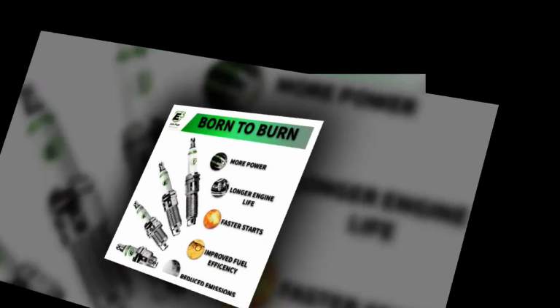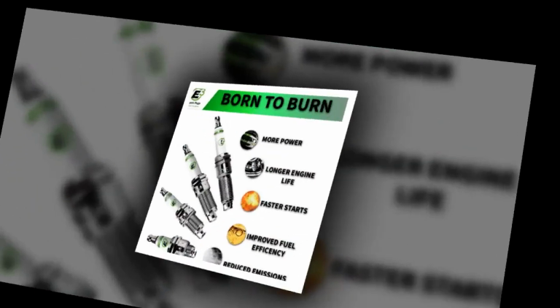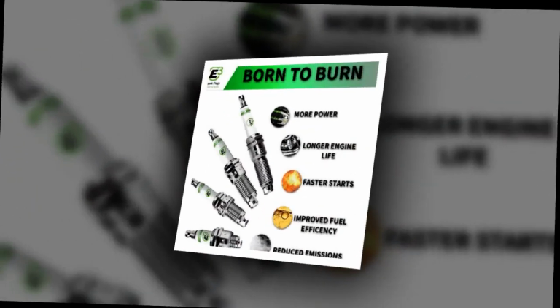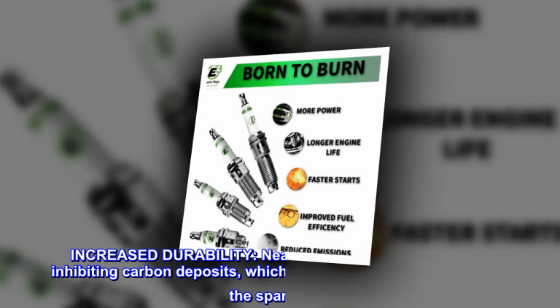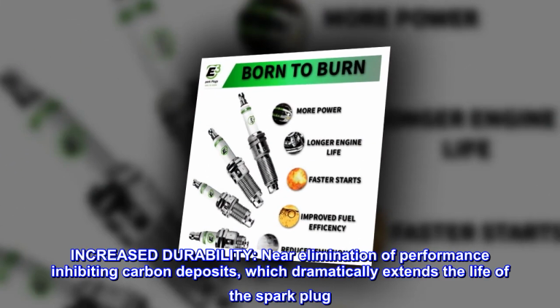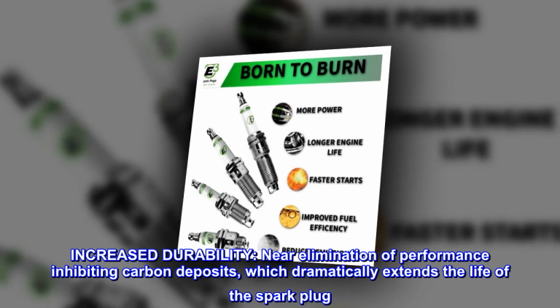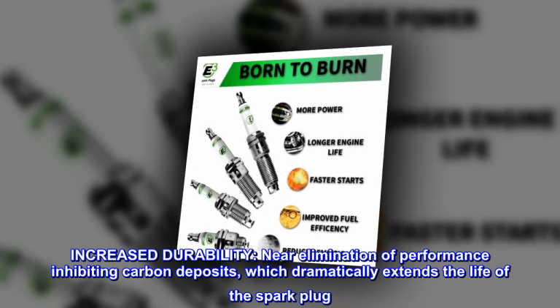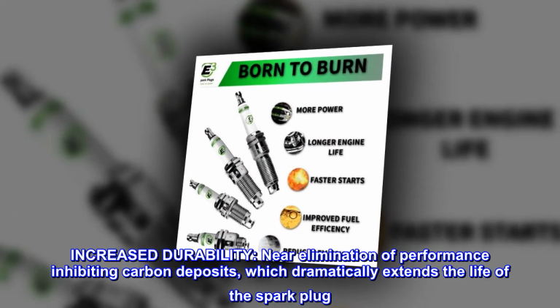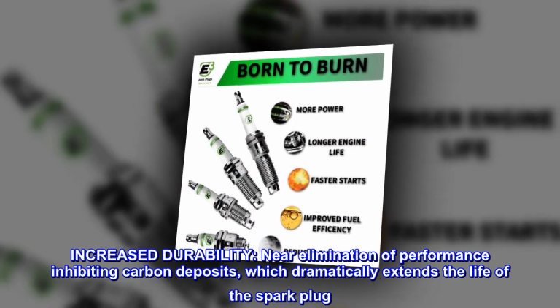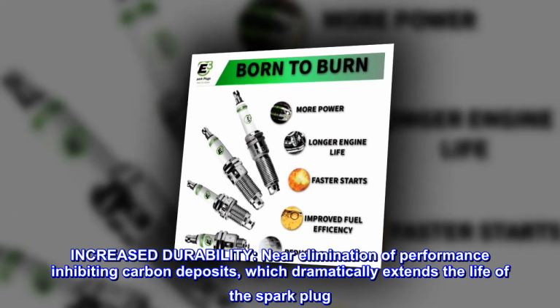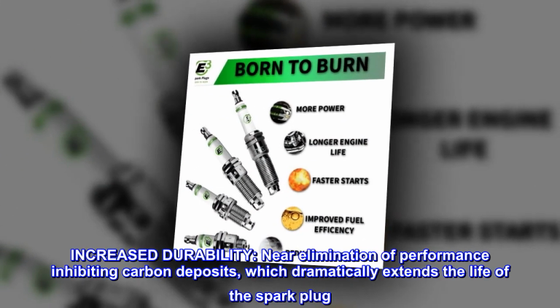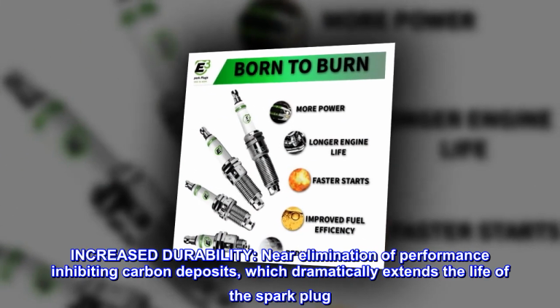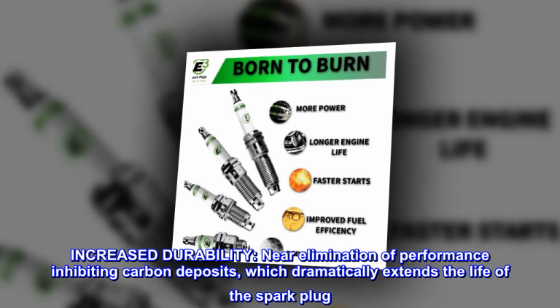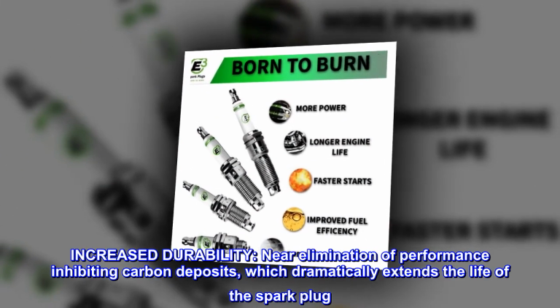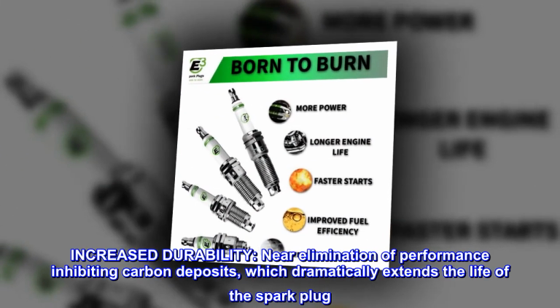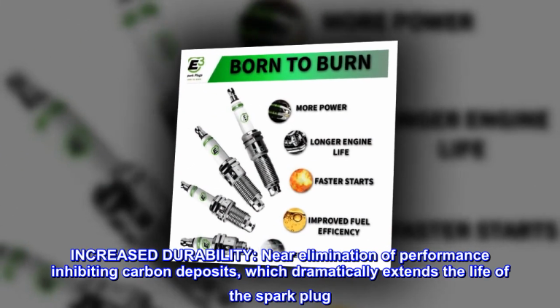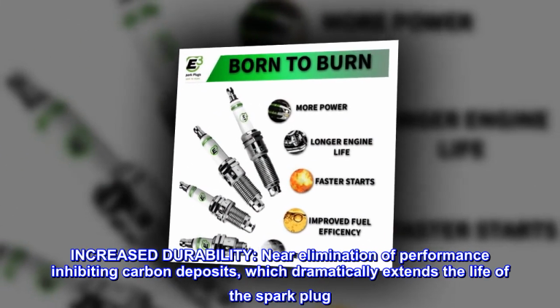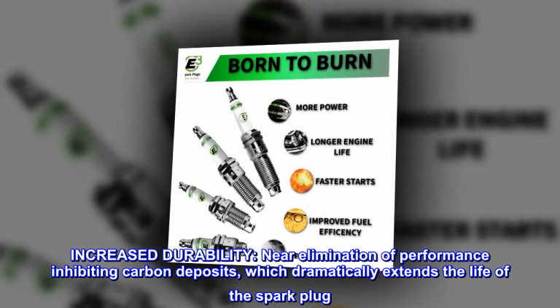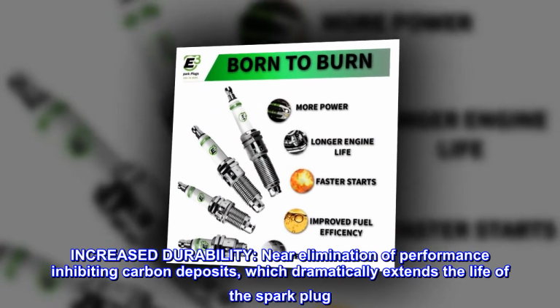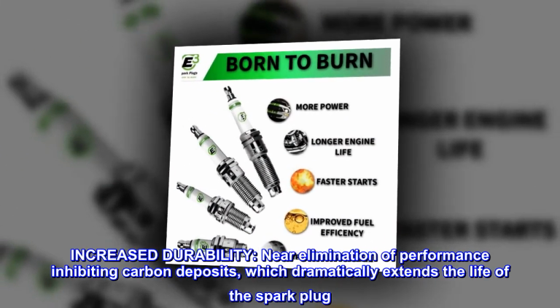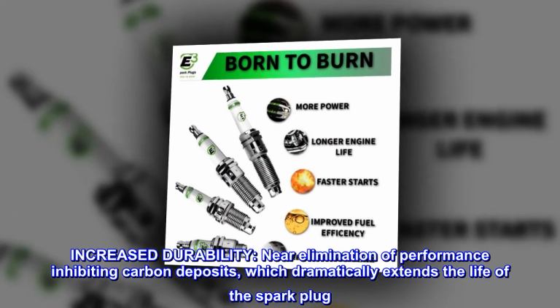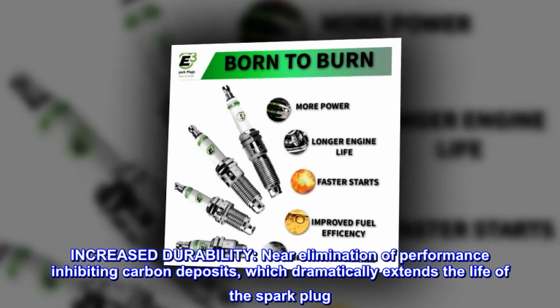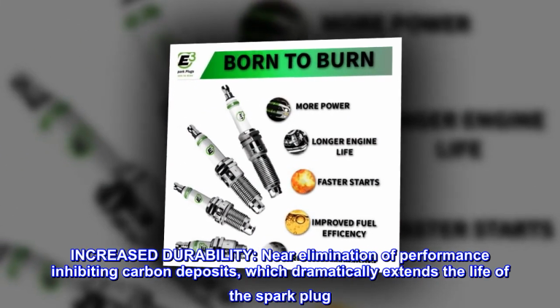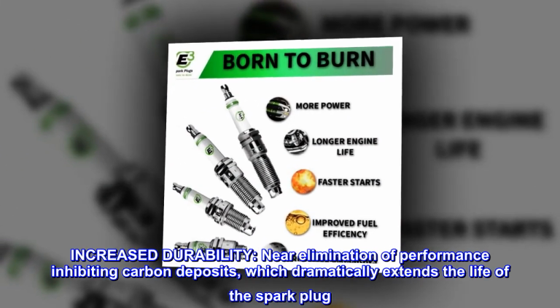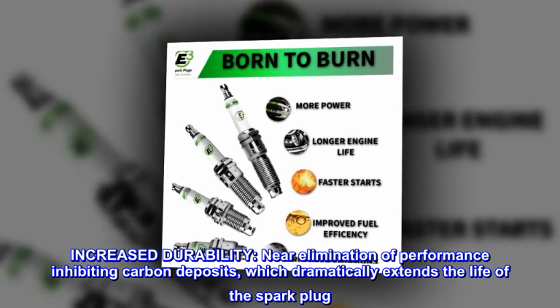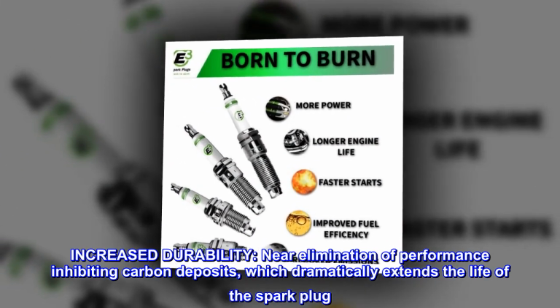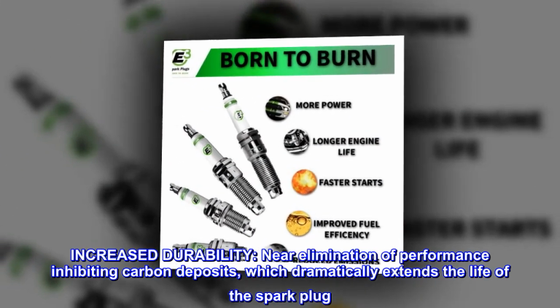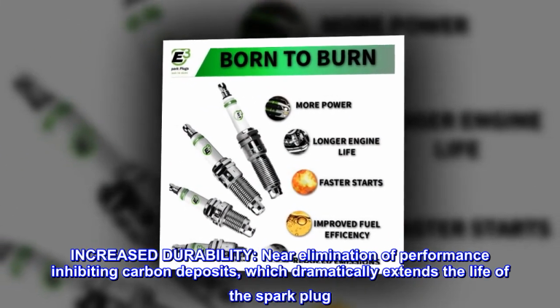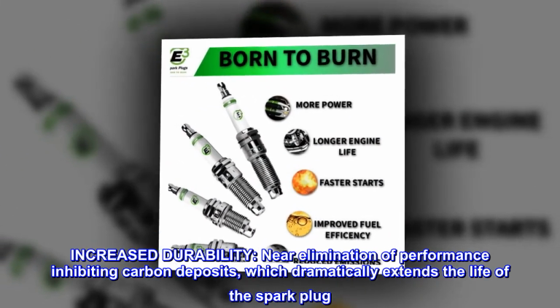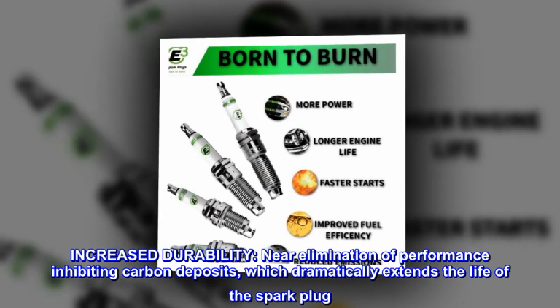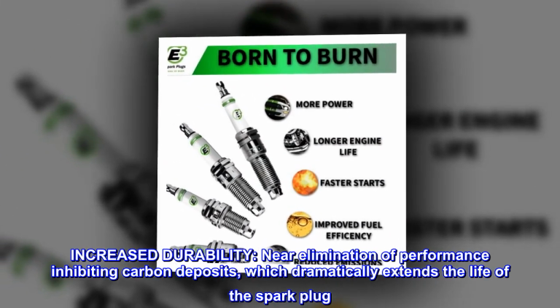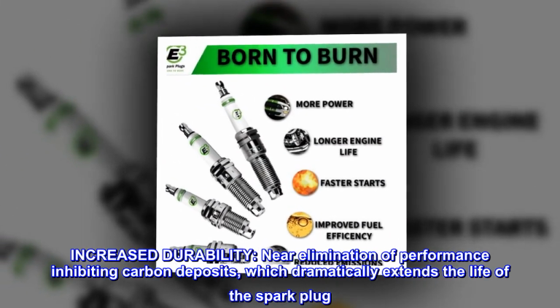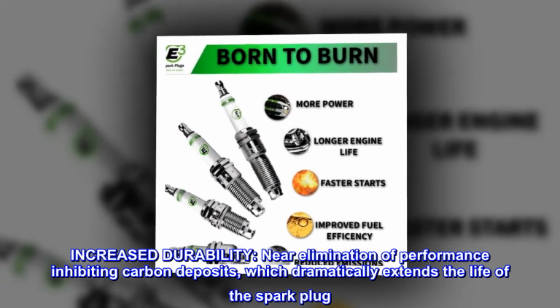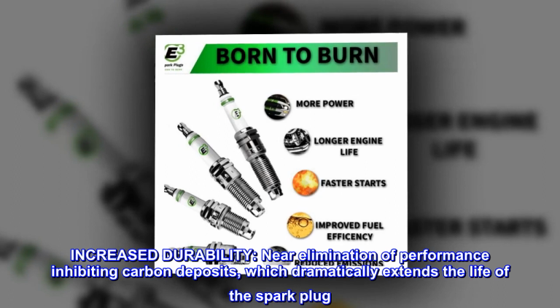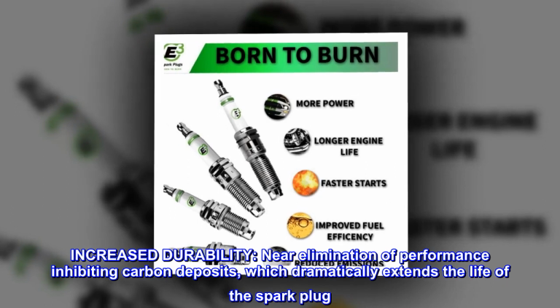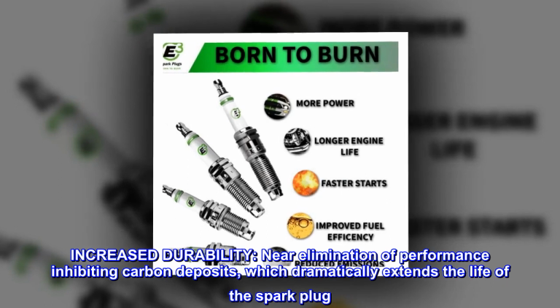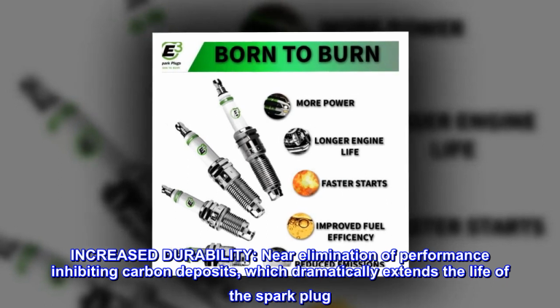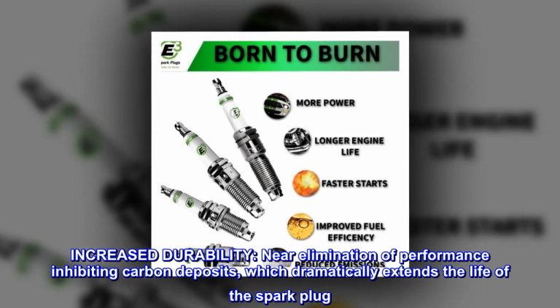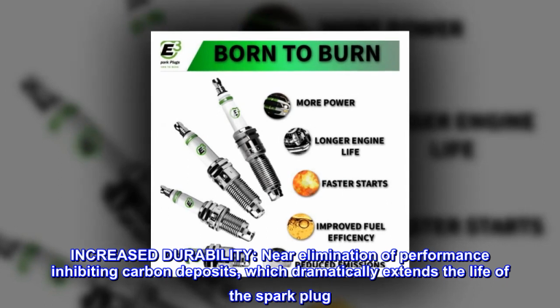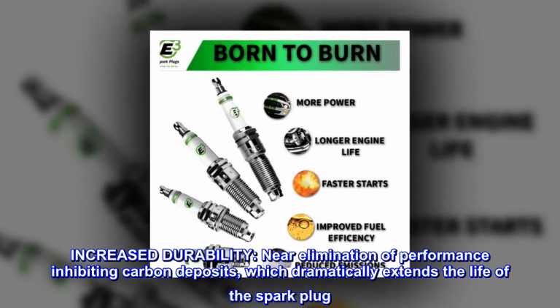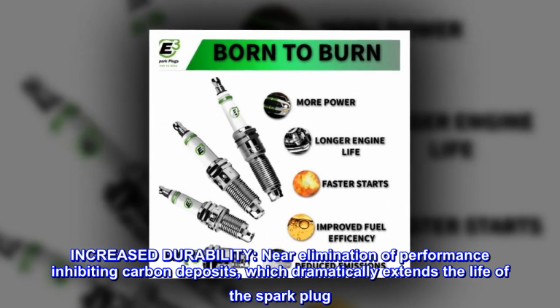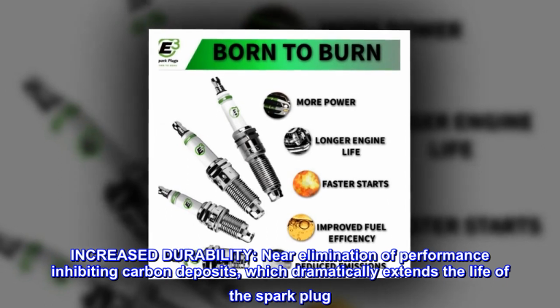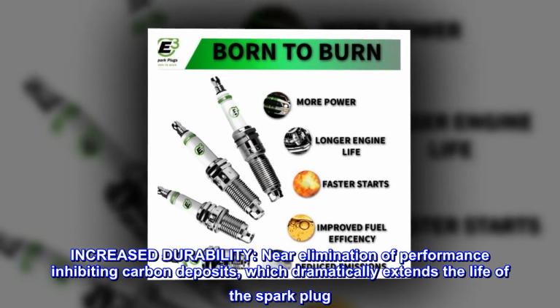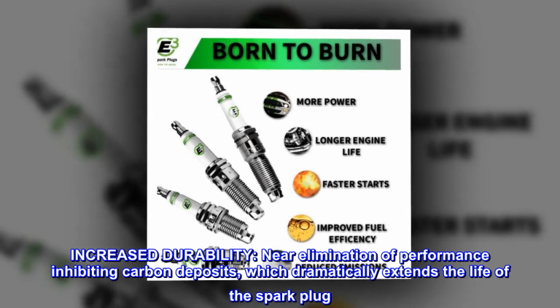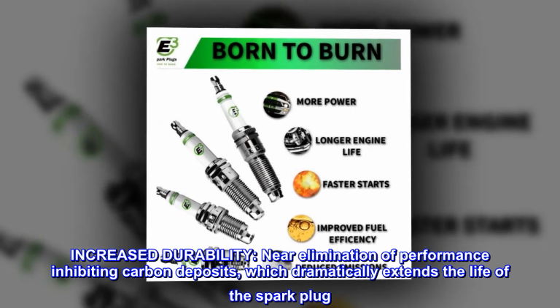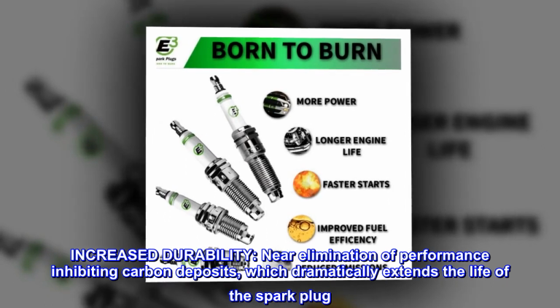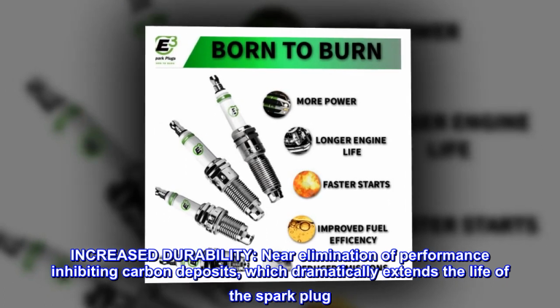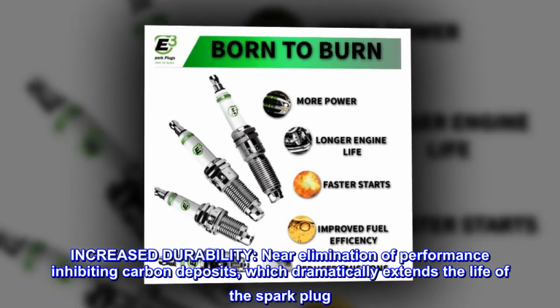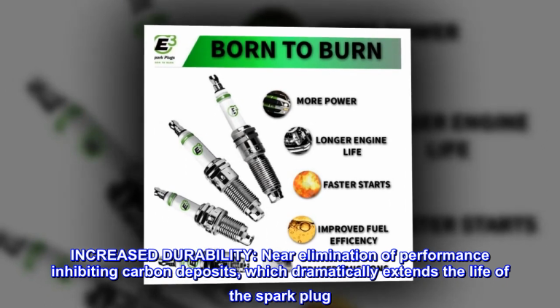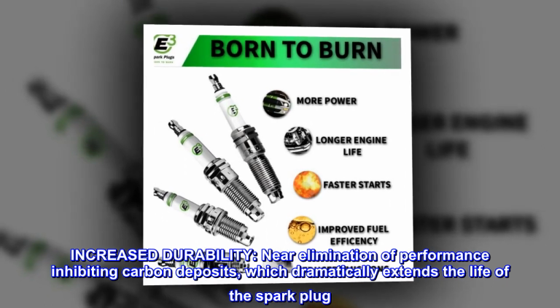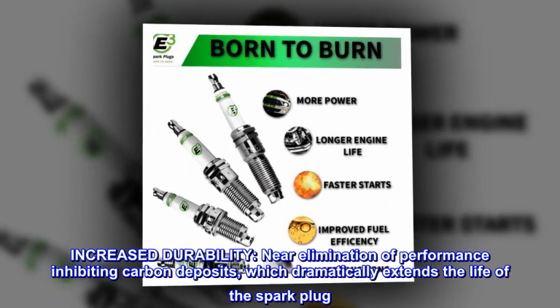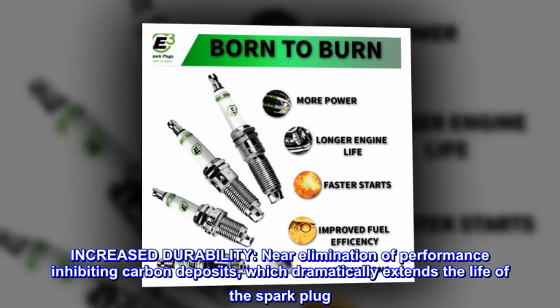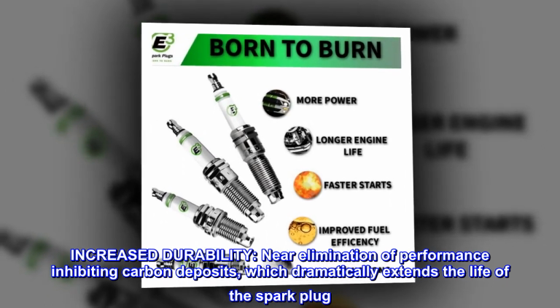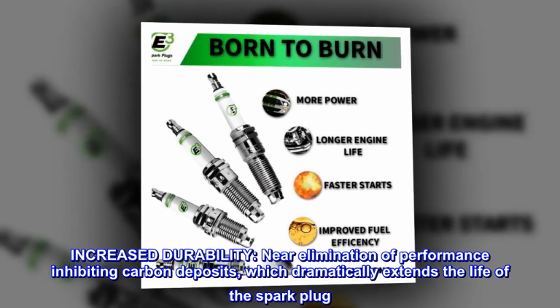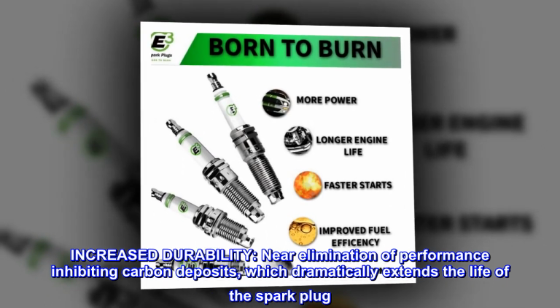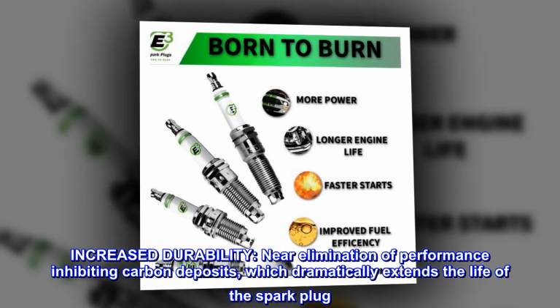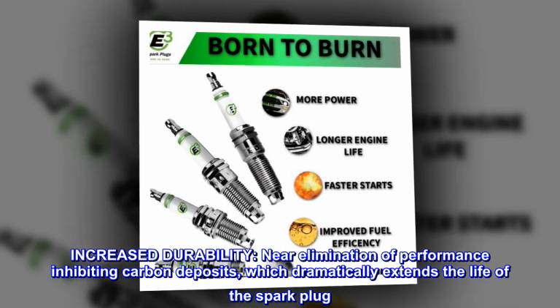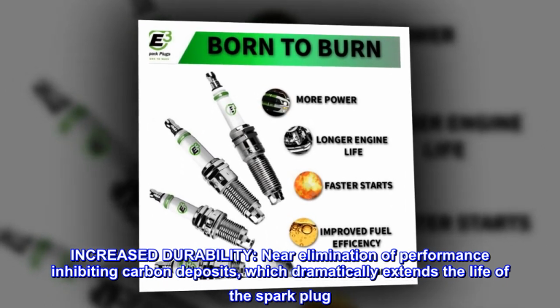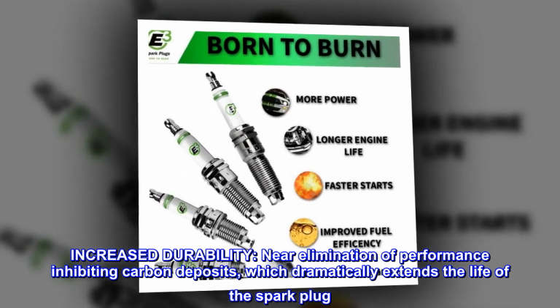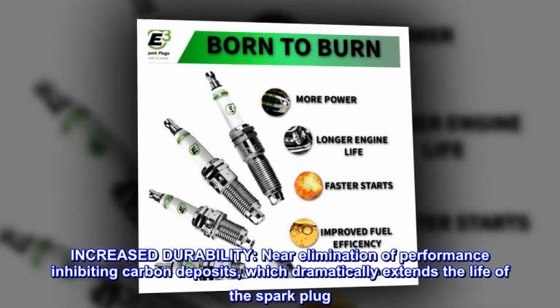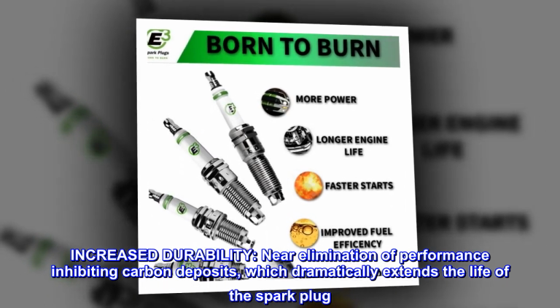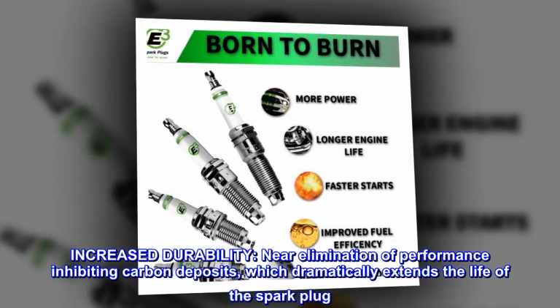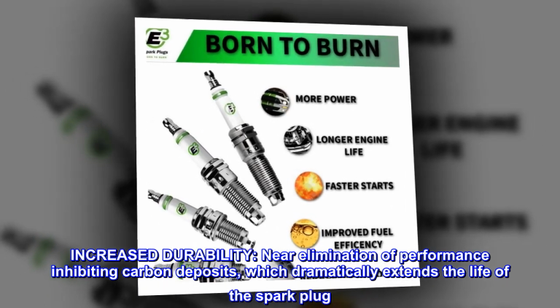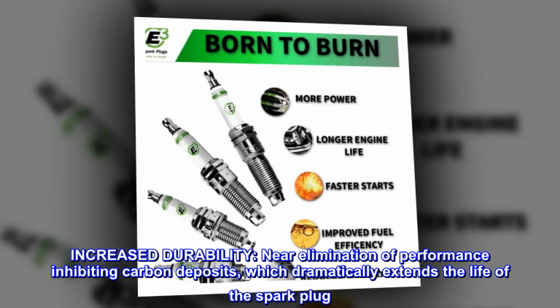Increased durability through near elimination of performance-inhibiting carbon deposits, which dramatically extends the life of the spark plug.